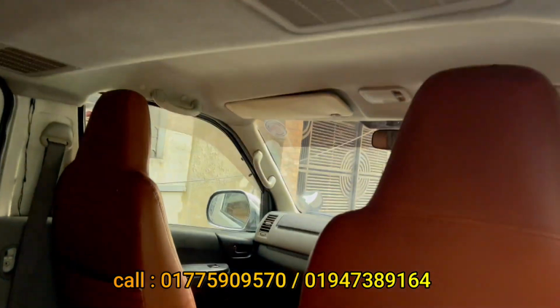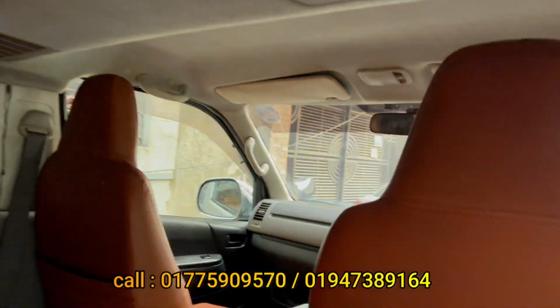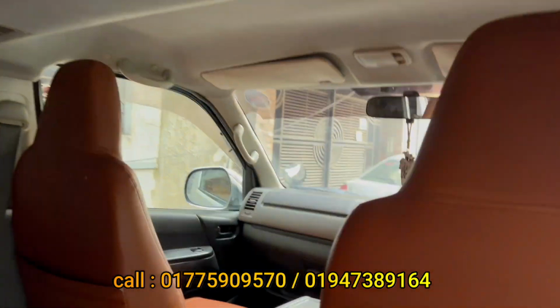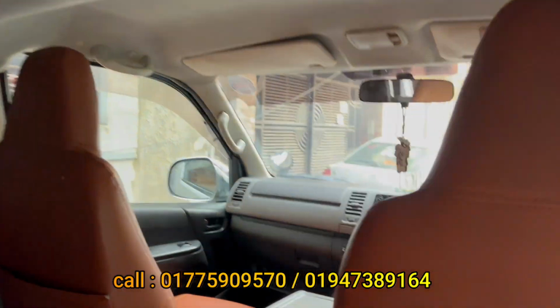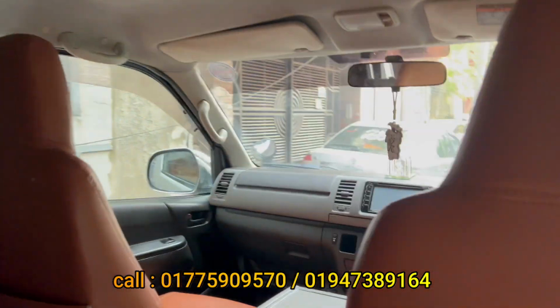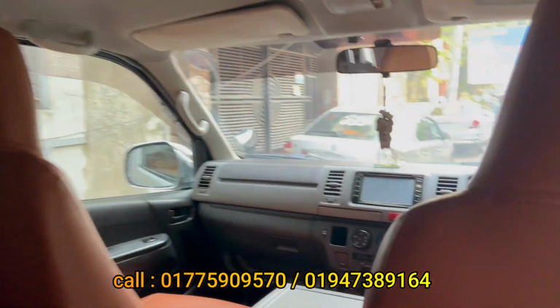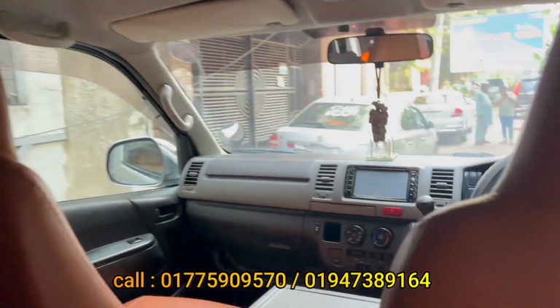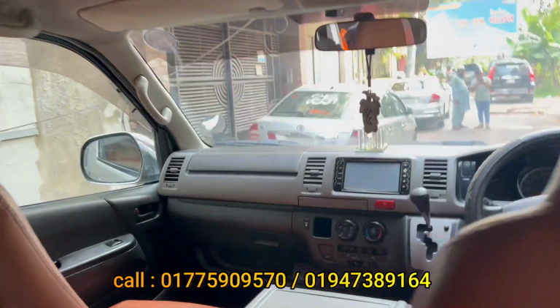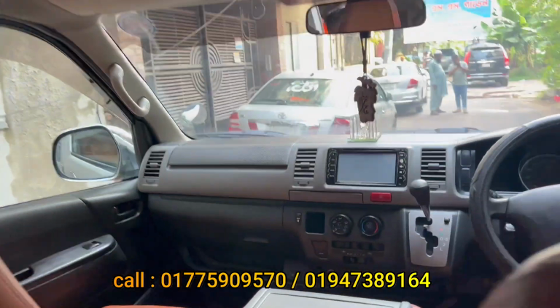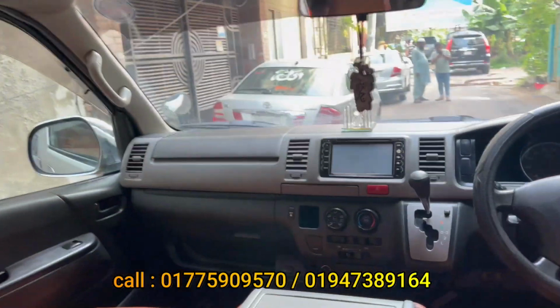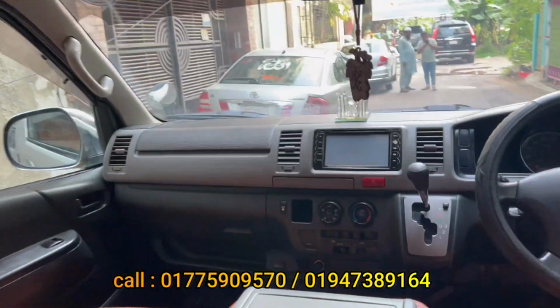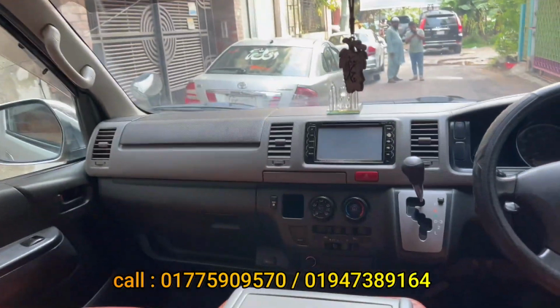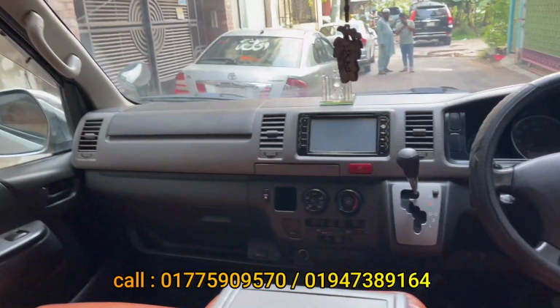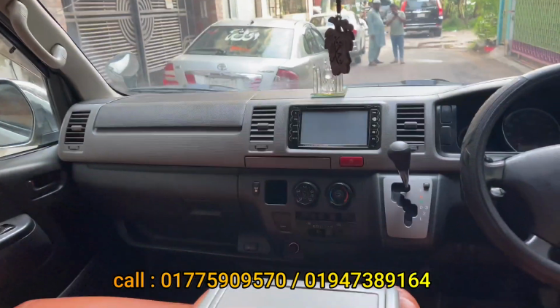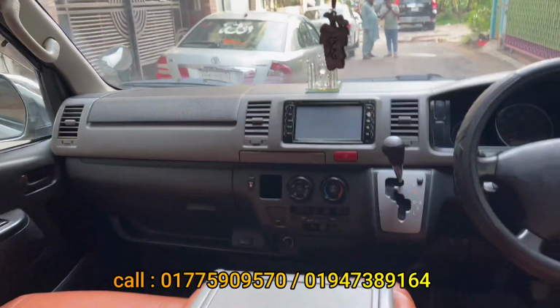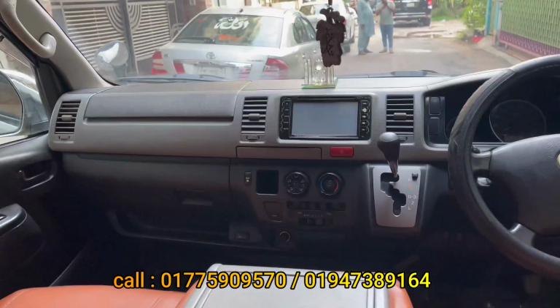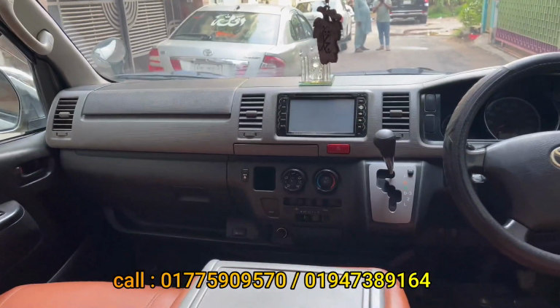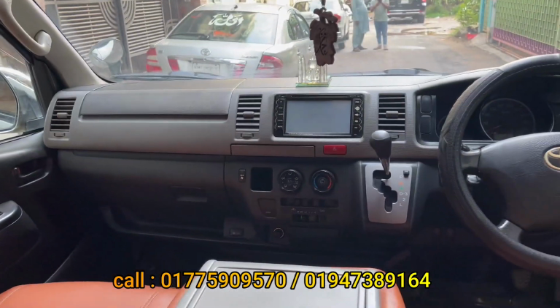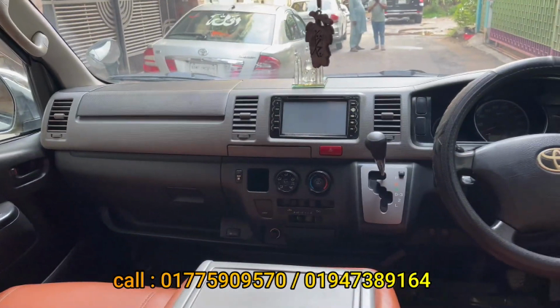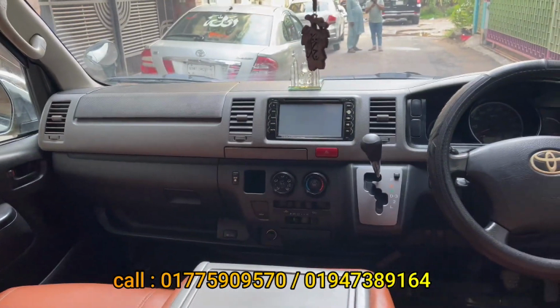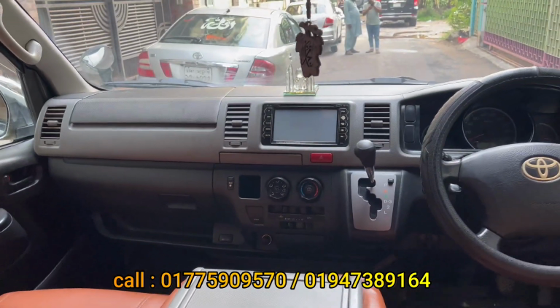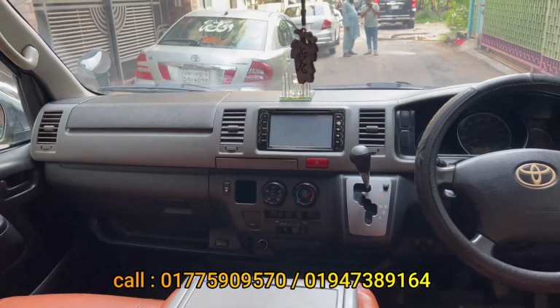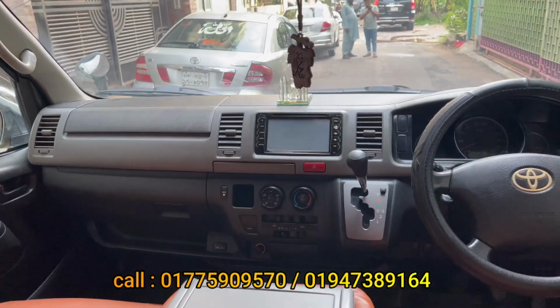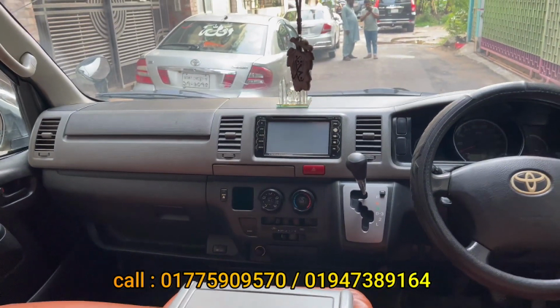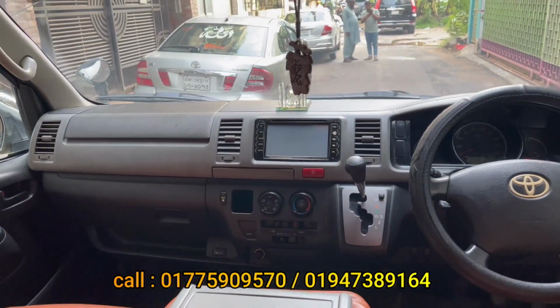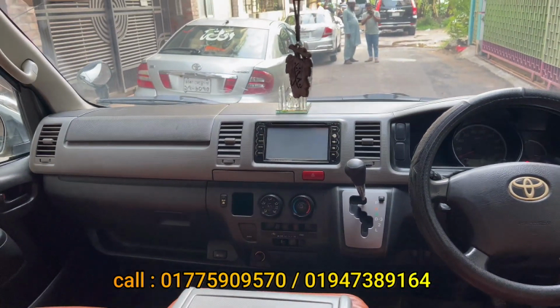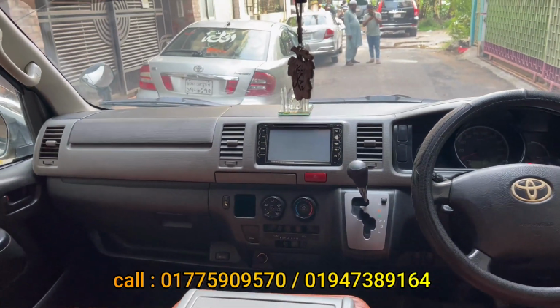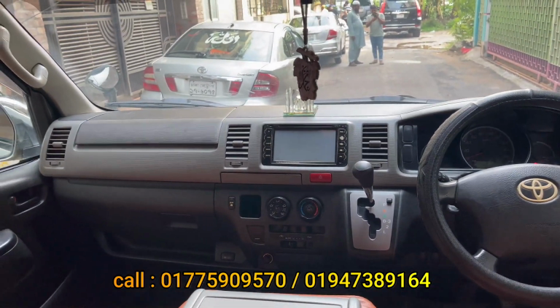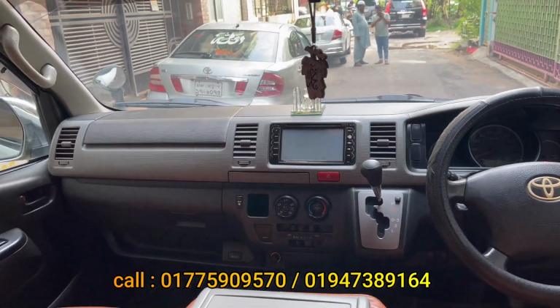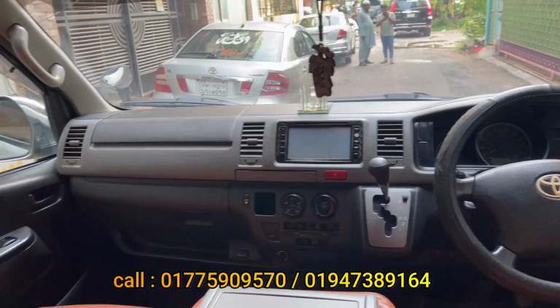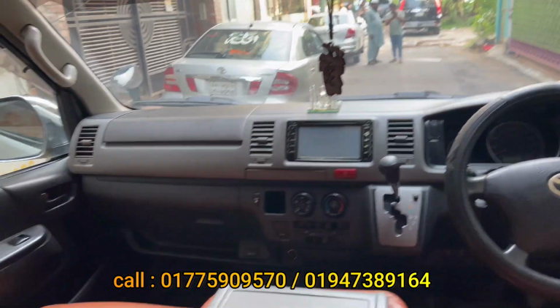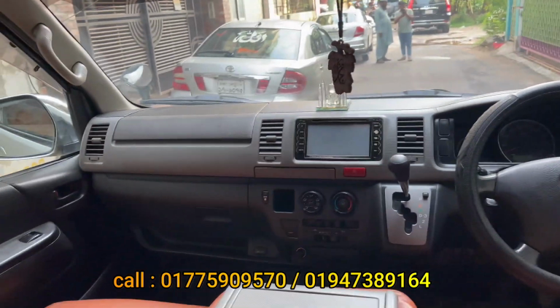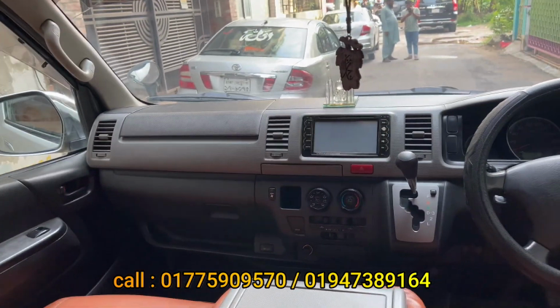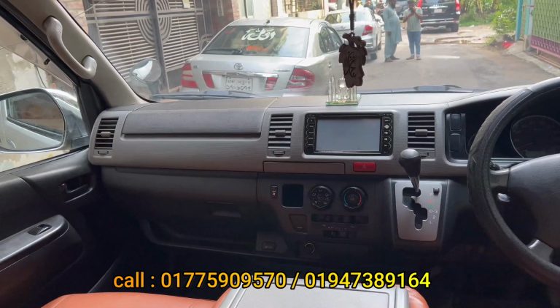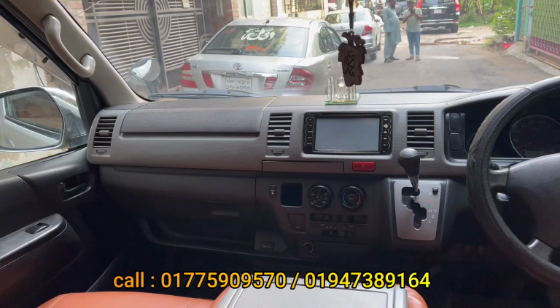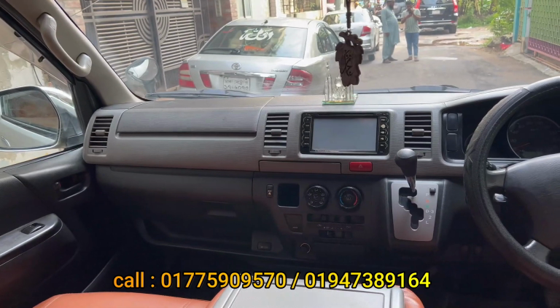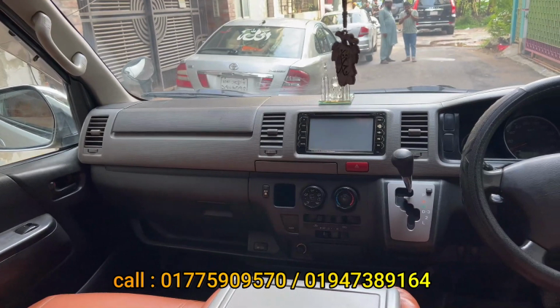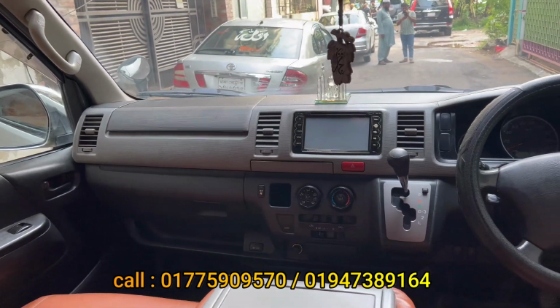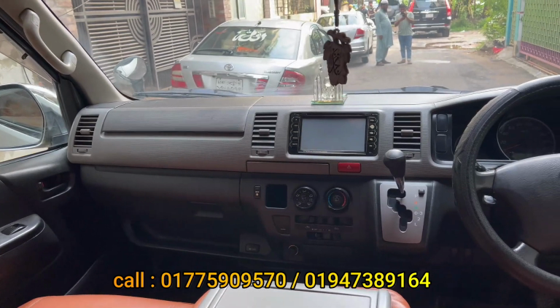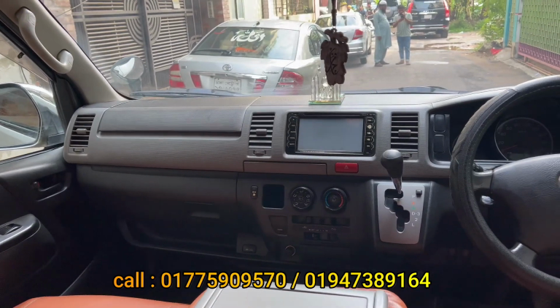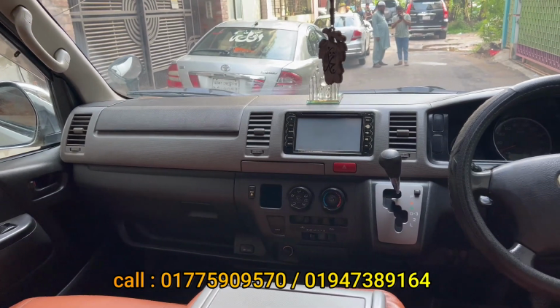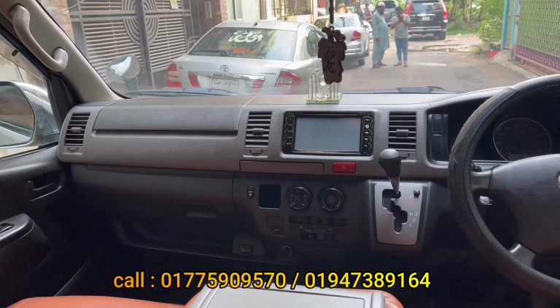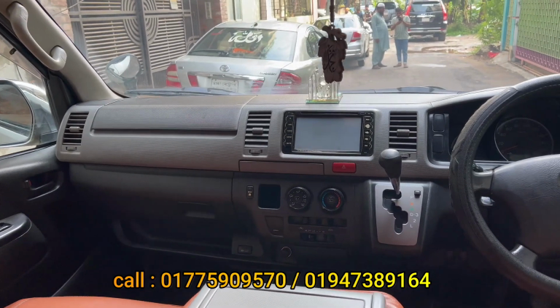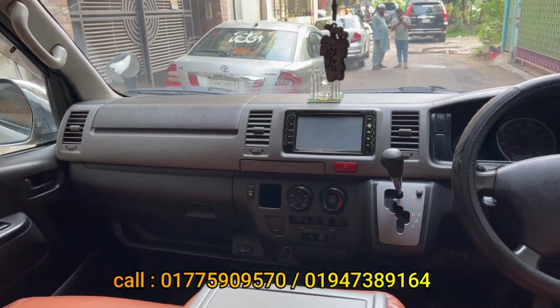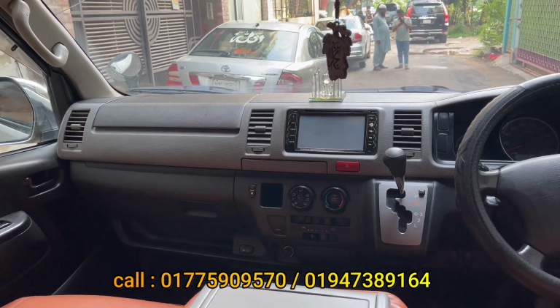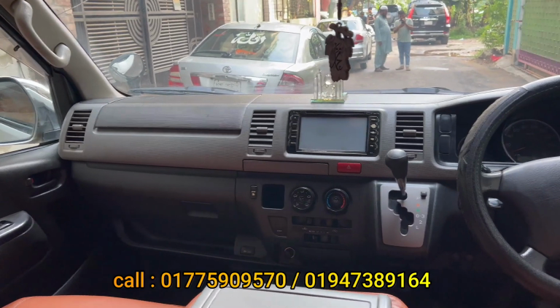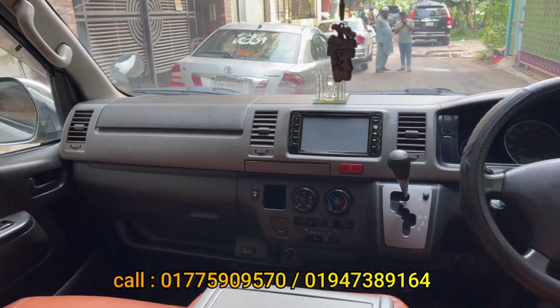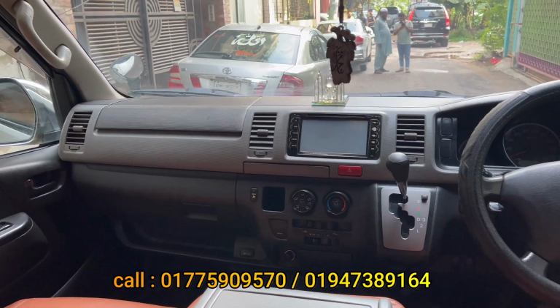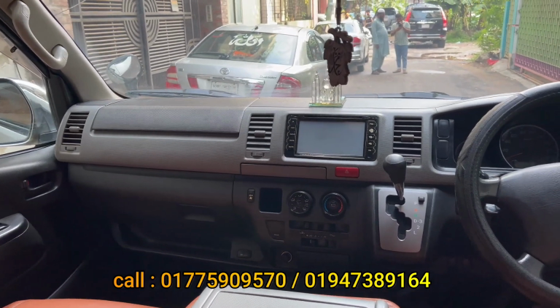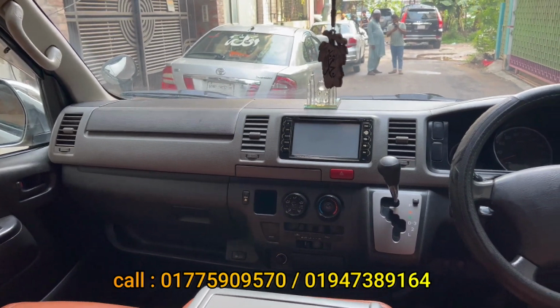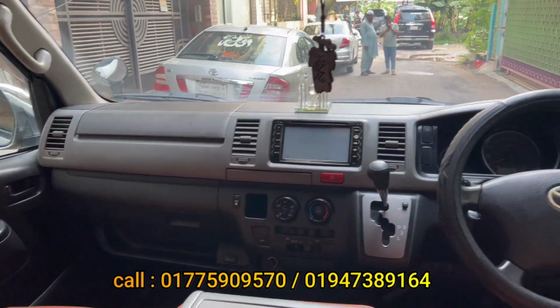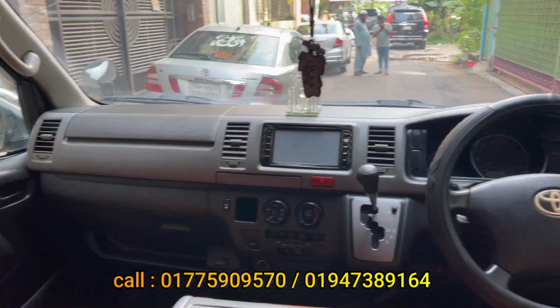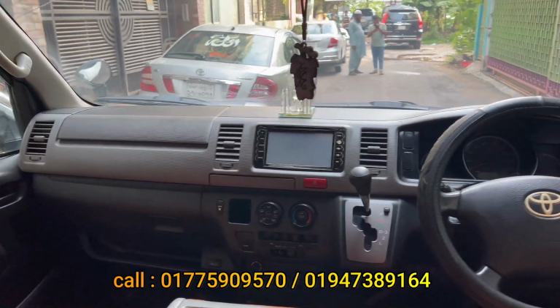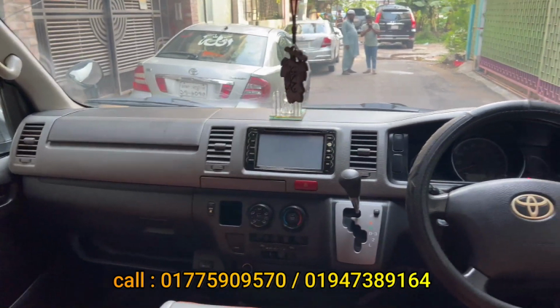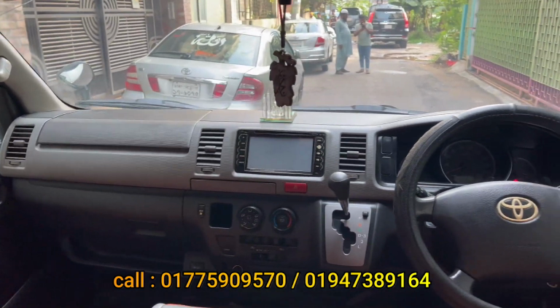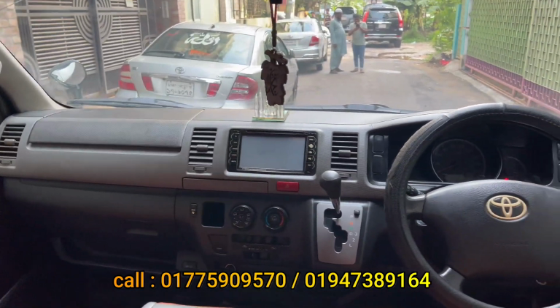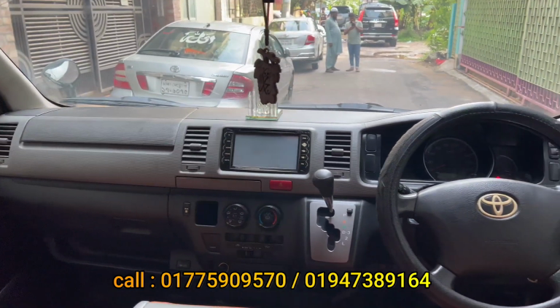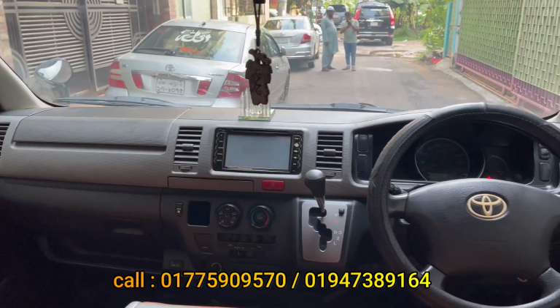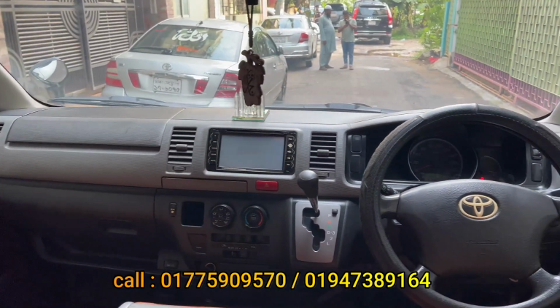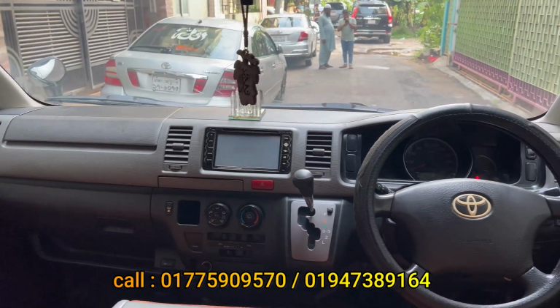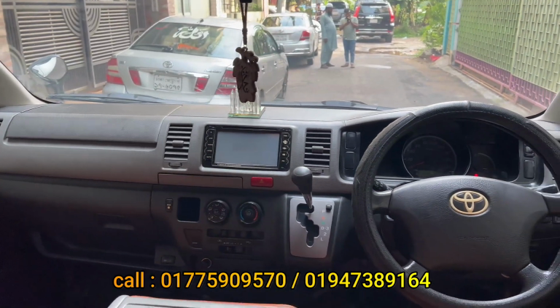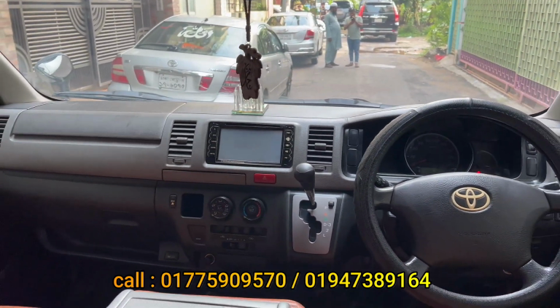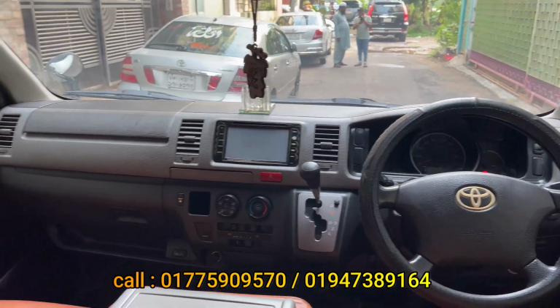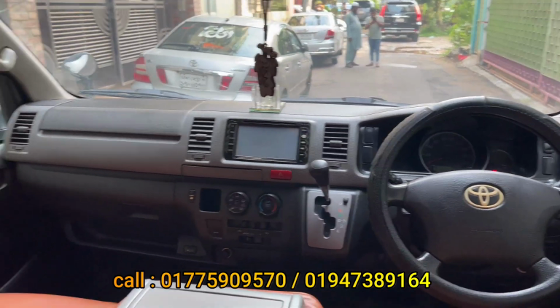We can see DVD, back camera, and navigation system included in this vehicle. We can see how the car is fresh.